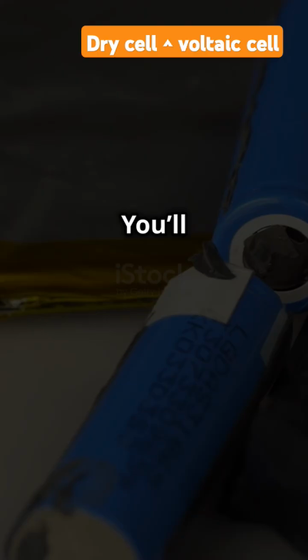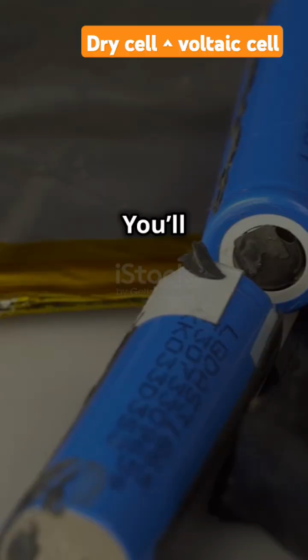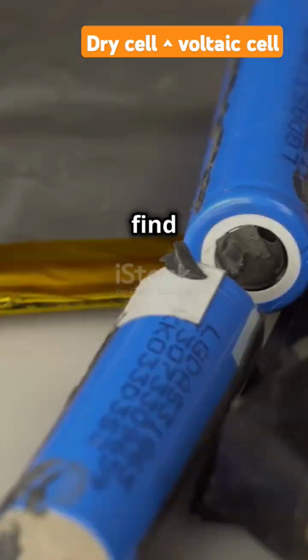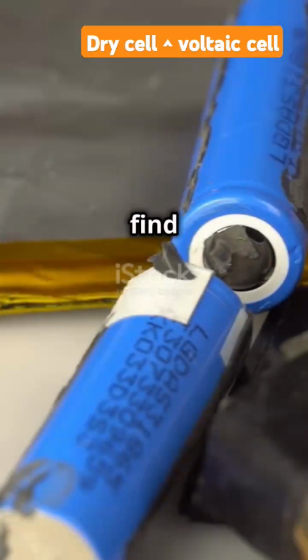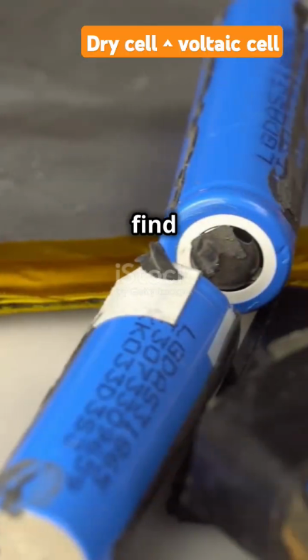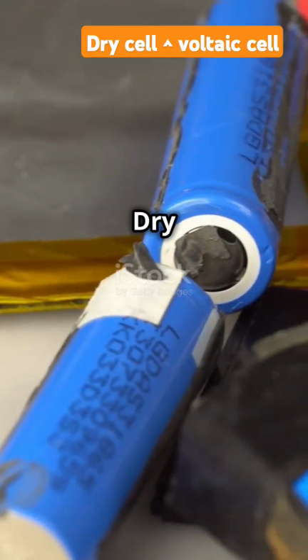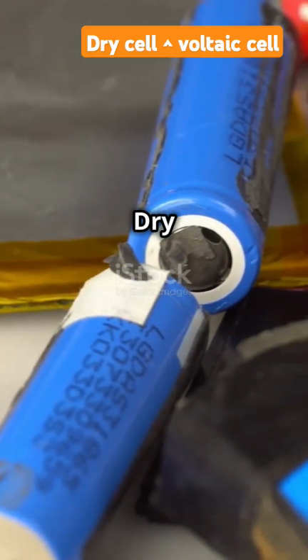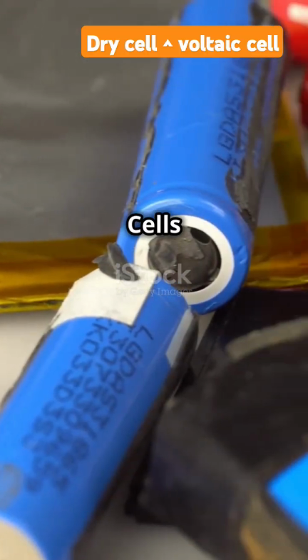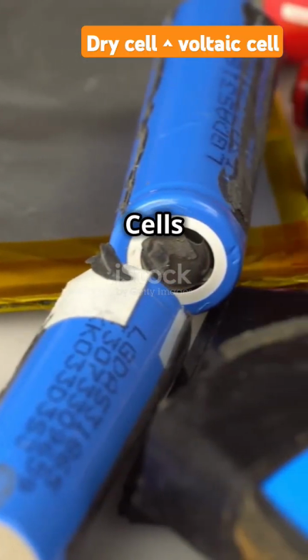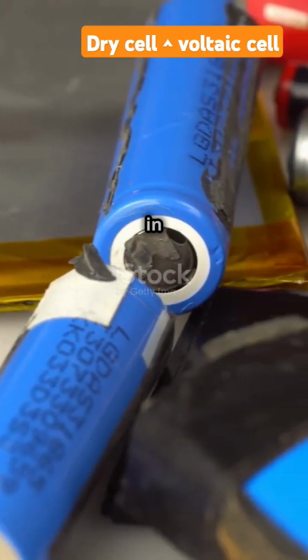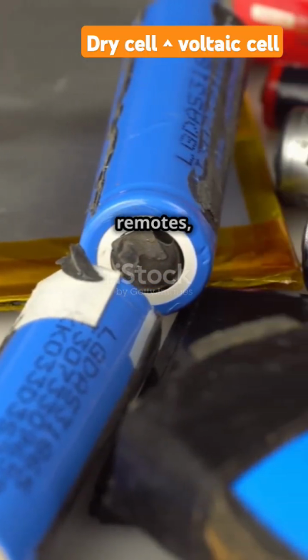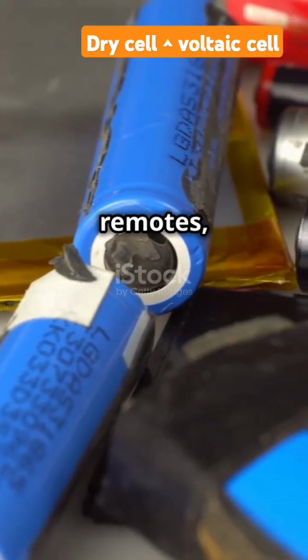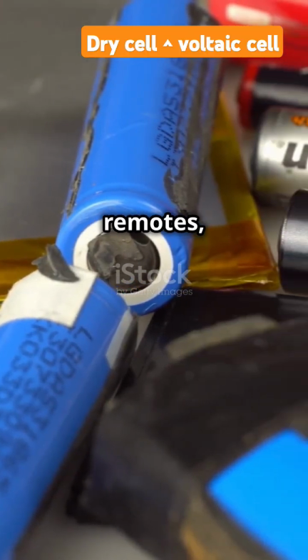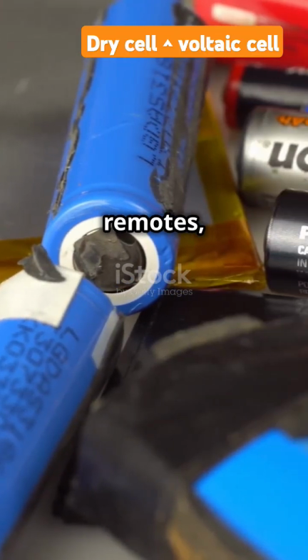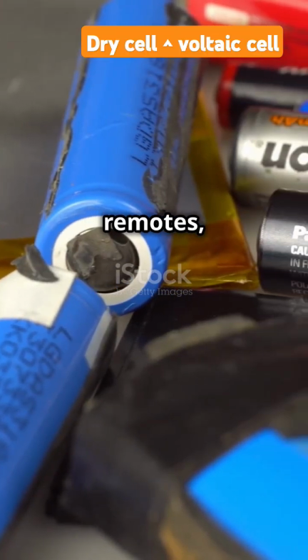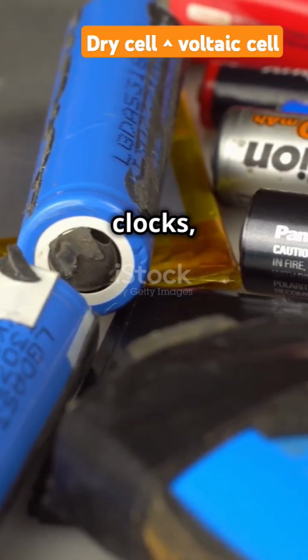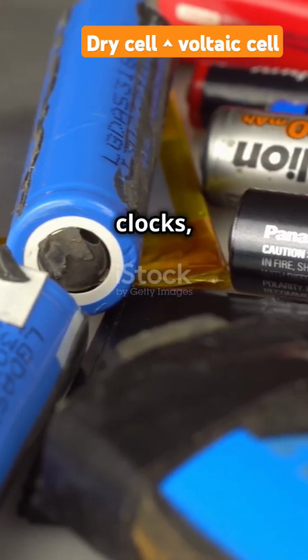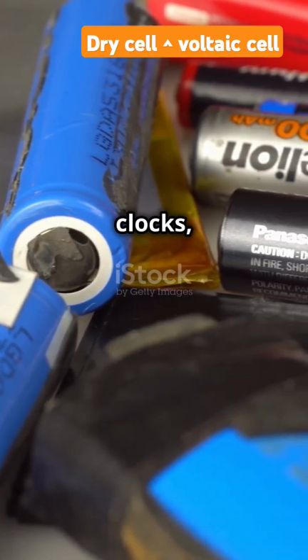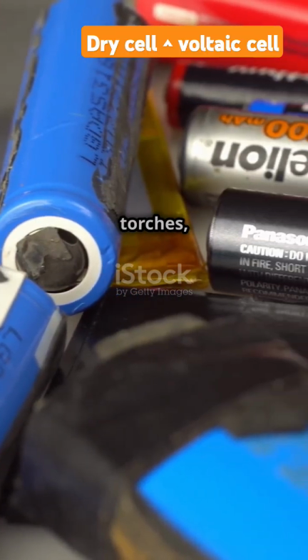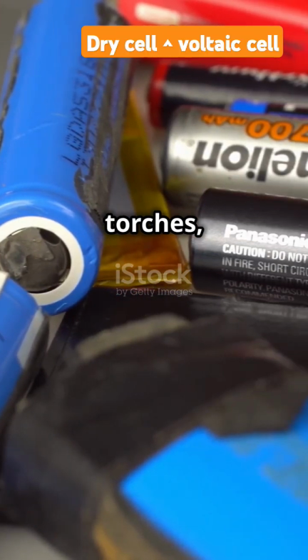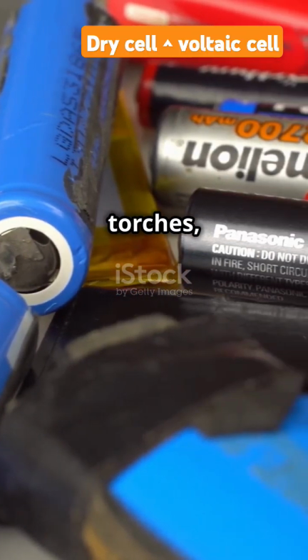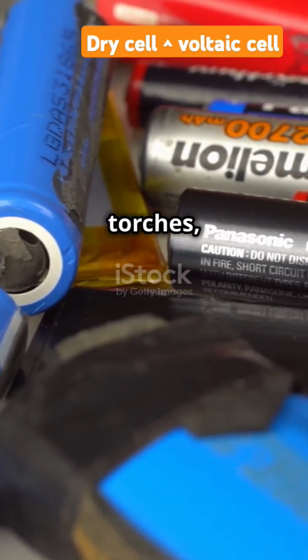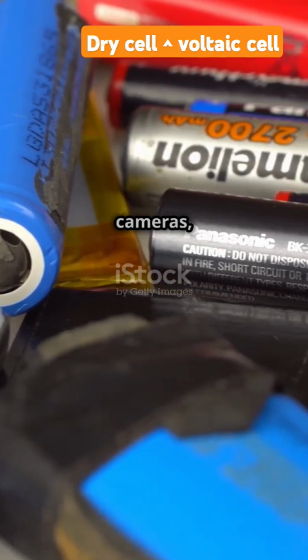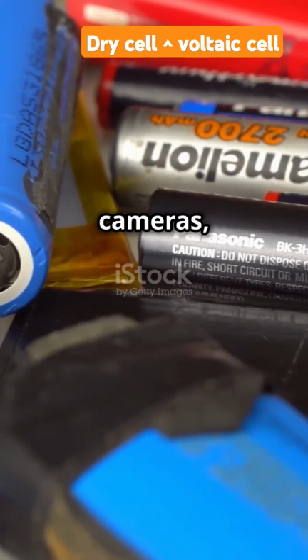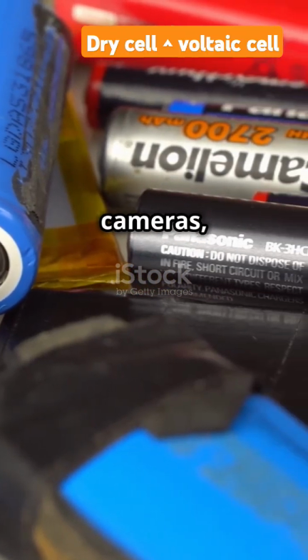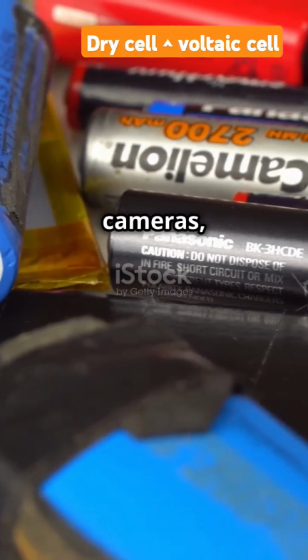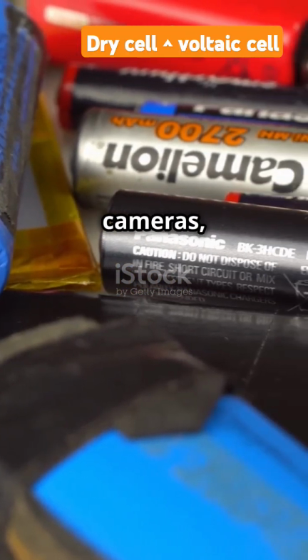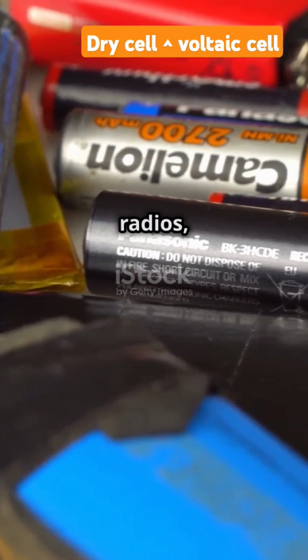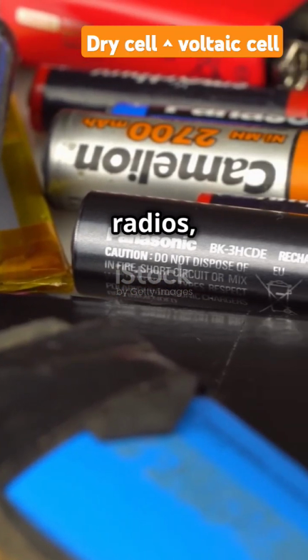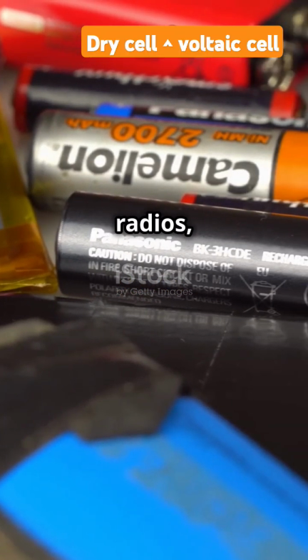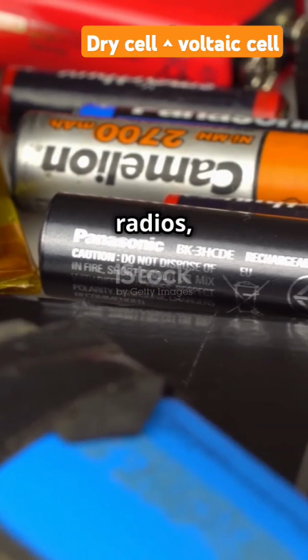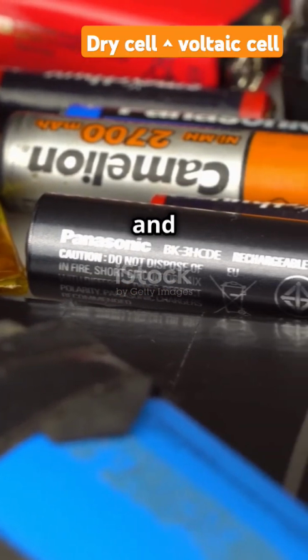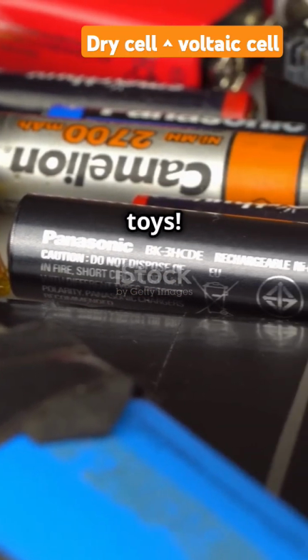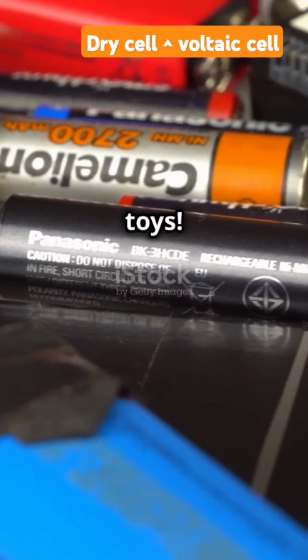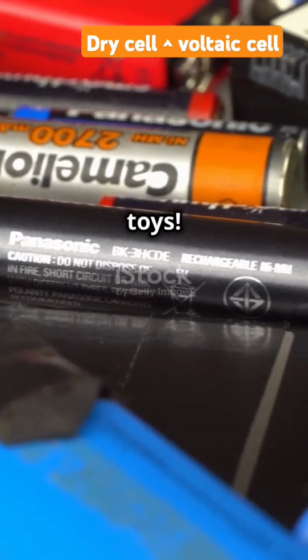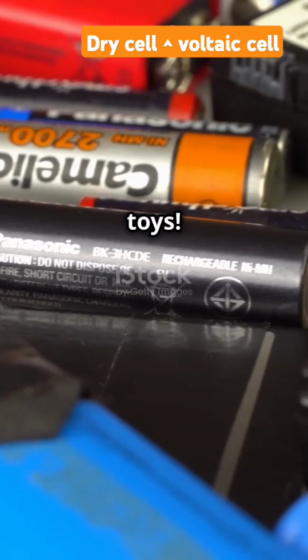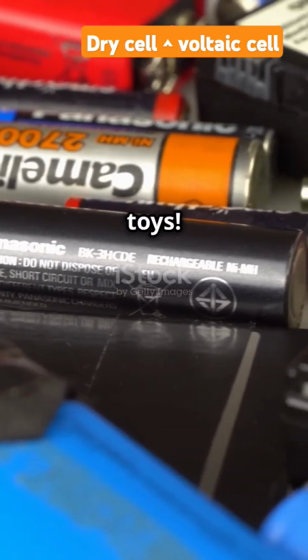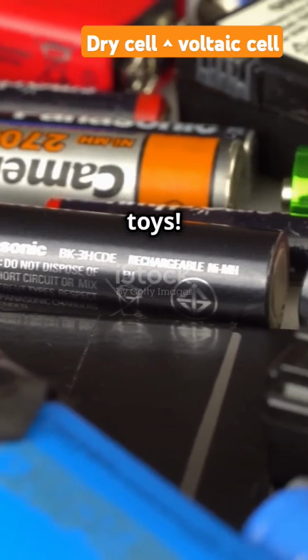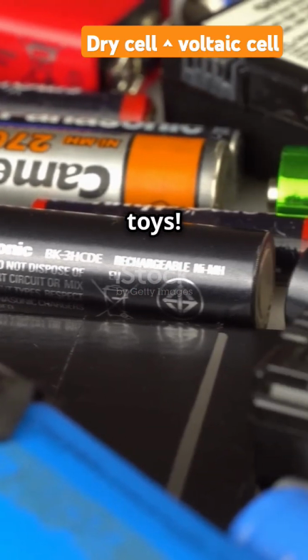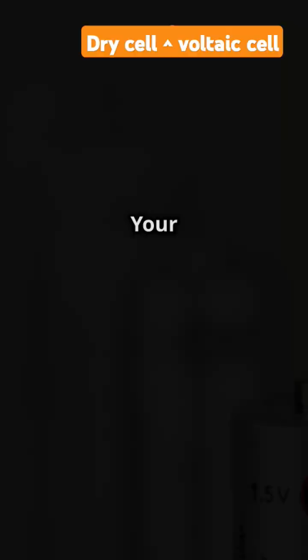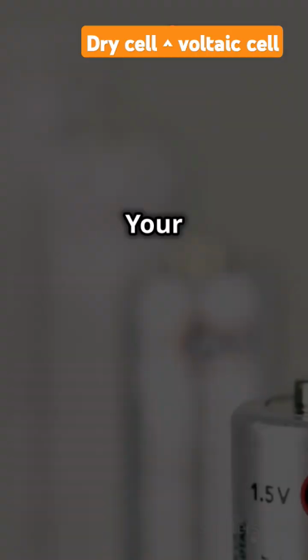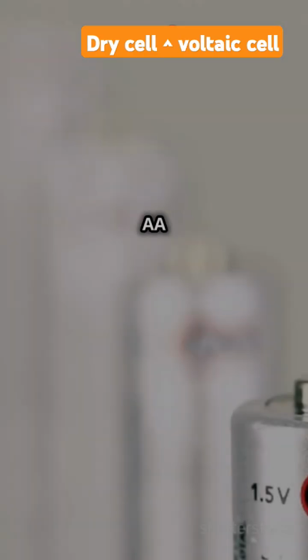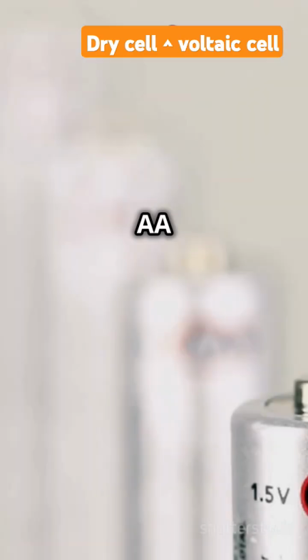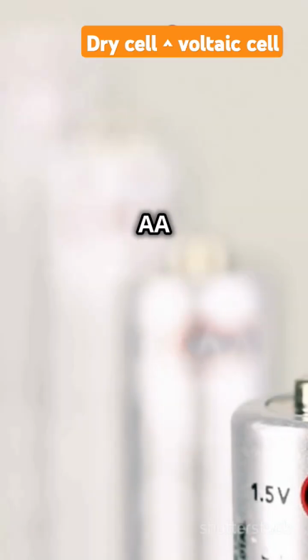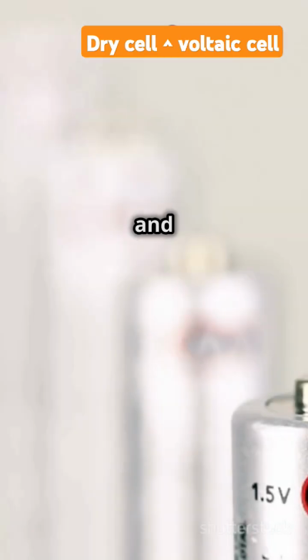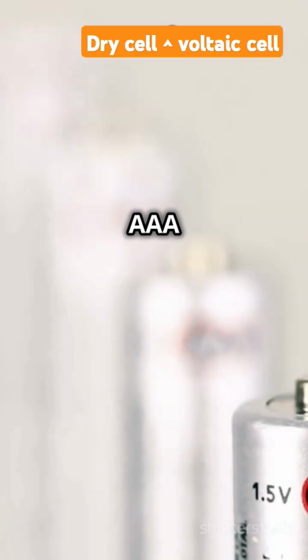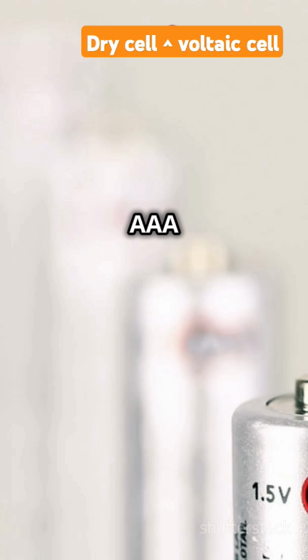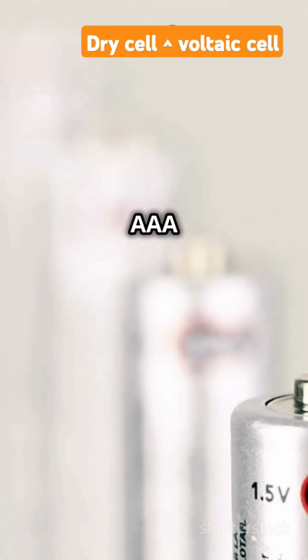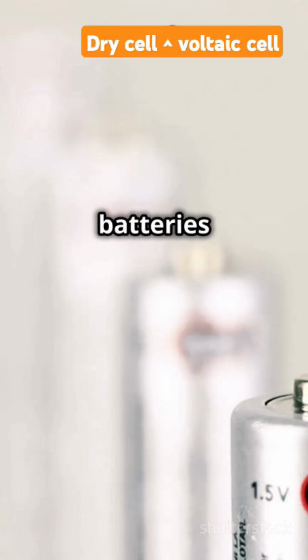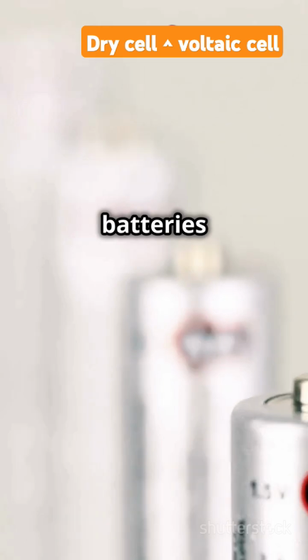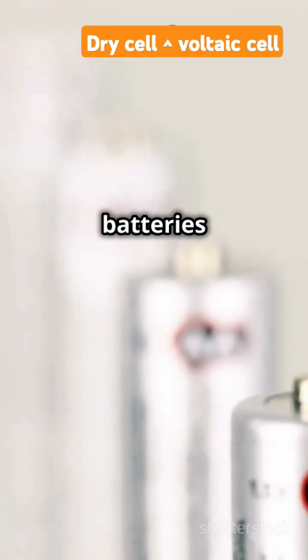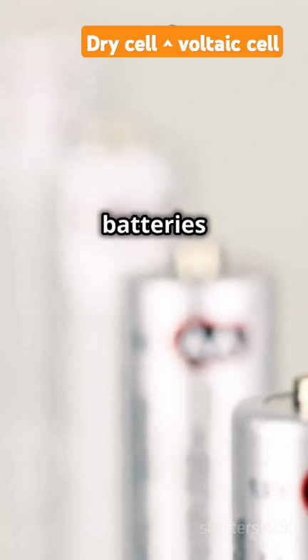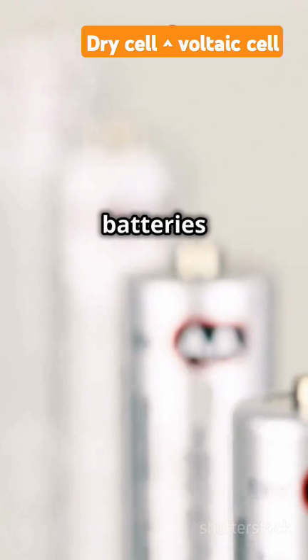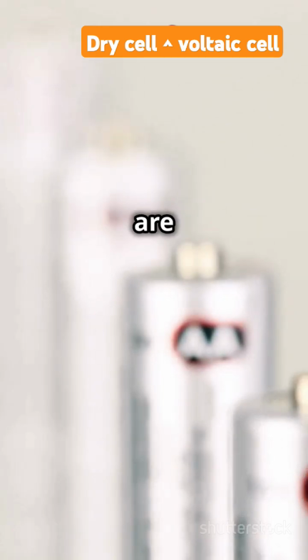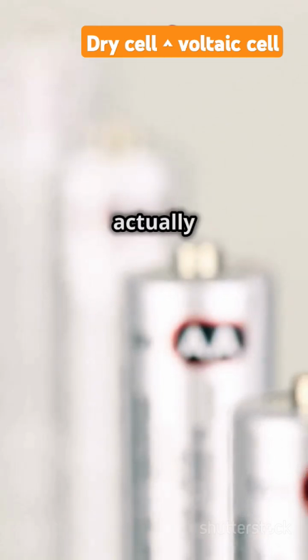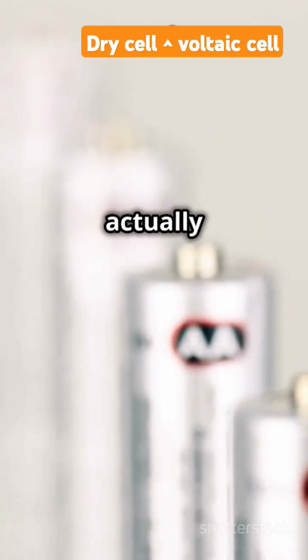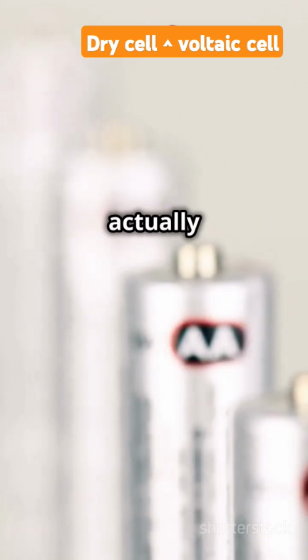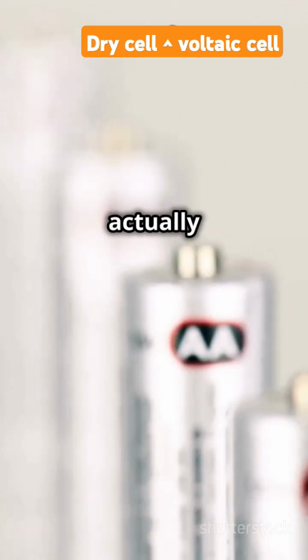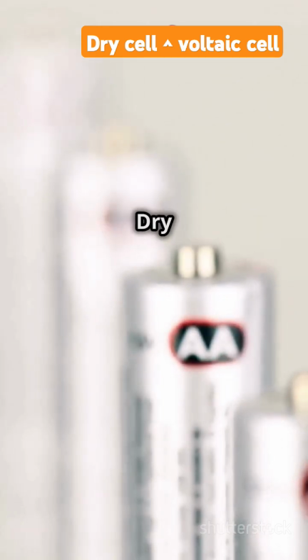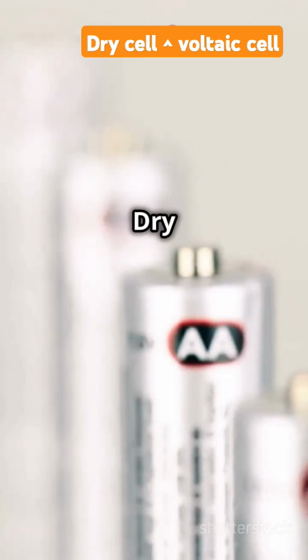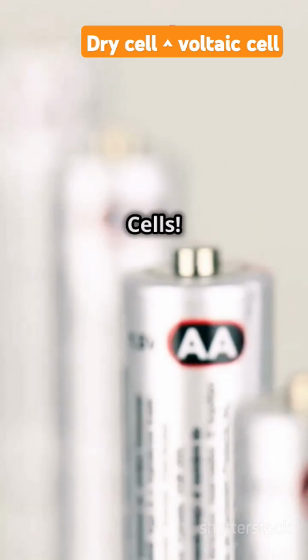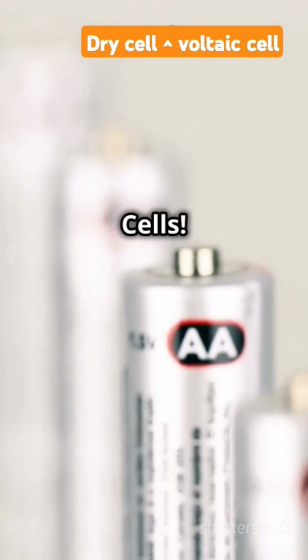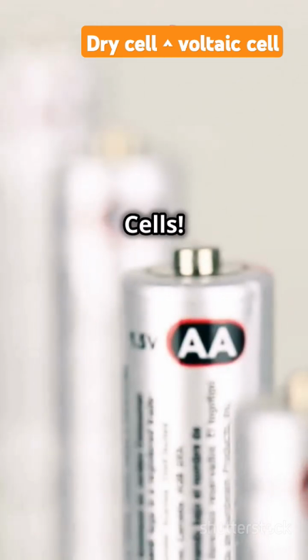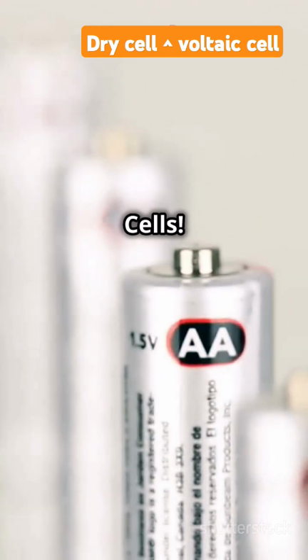You'll find dry cells in remotes, clocks, torches, cameras, radios, and toys. Your AA and AAA batteries are actually dry cells.